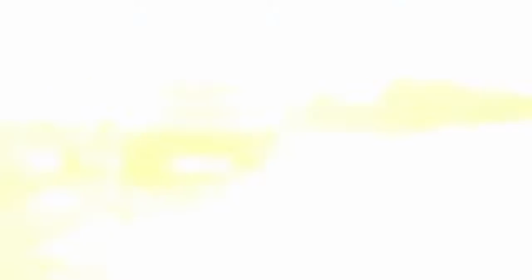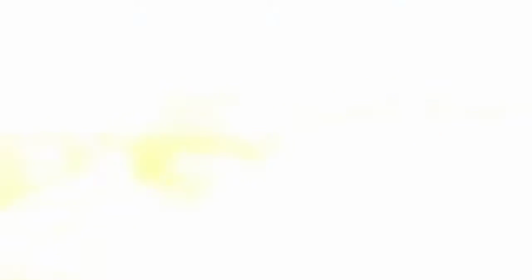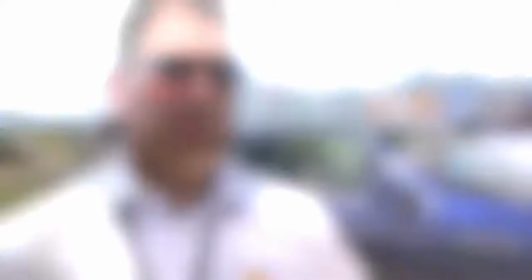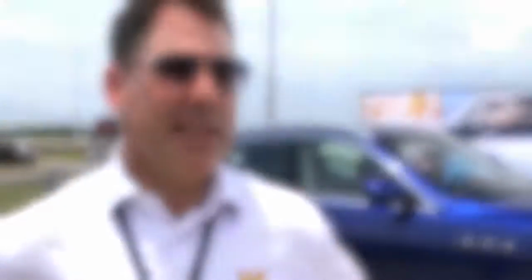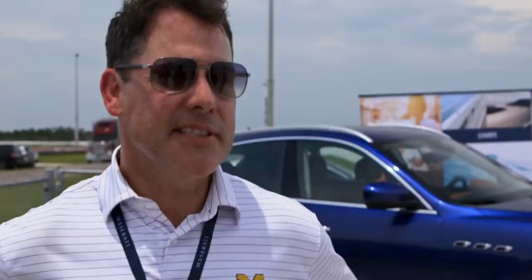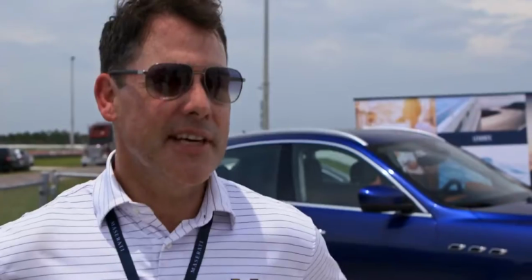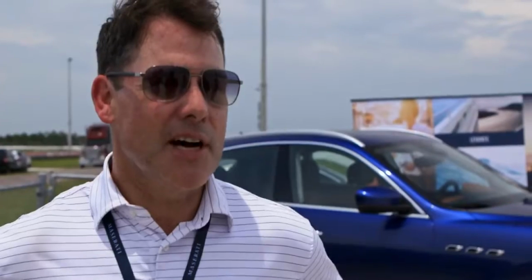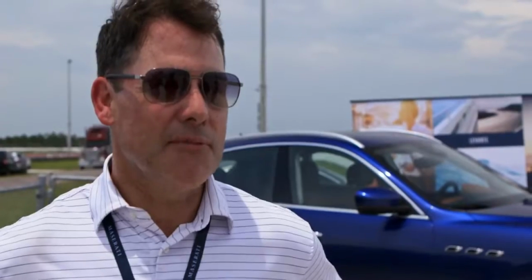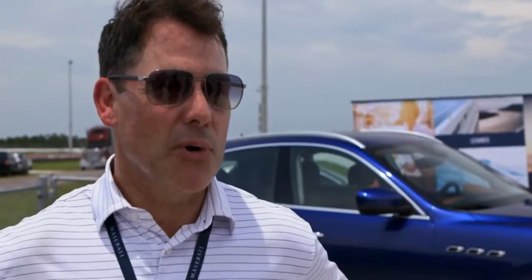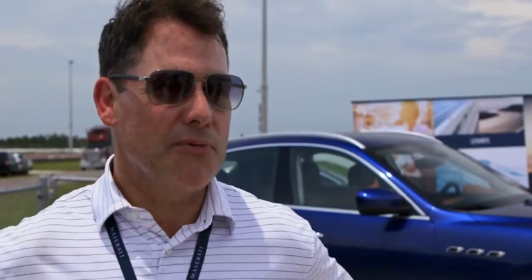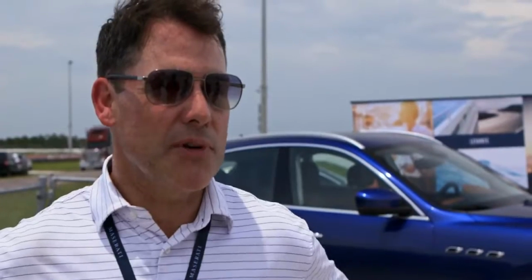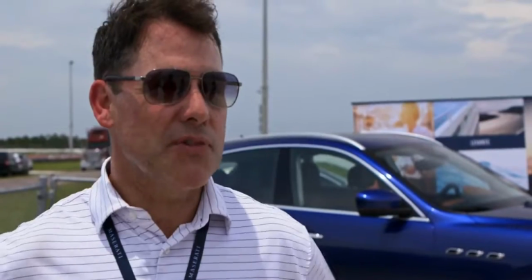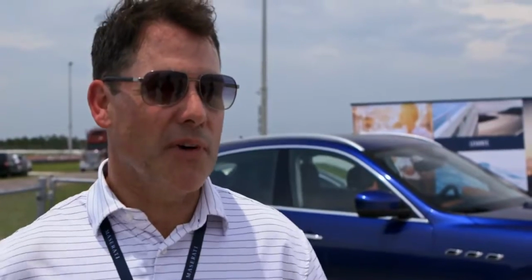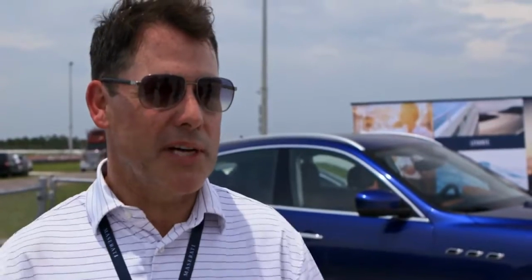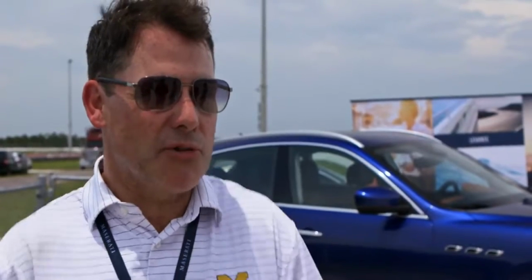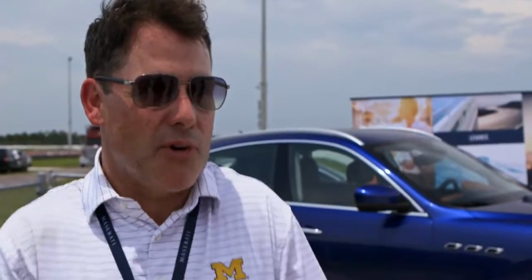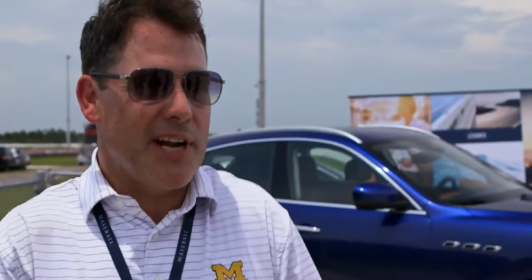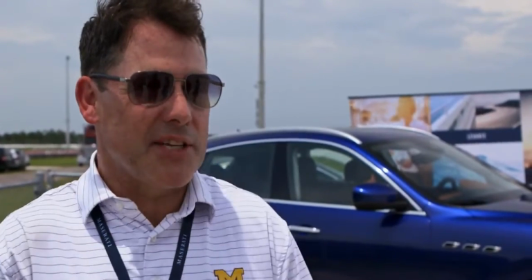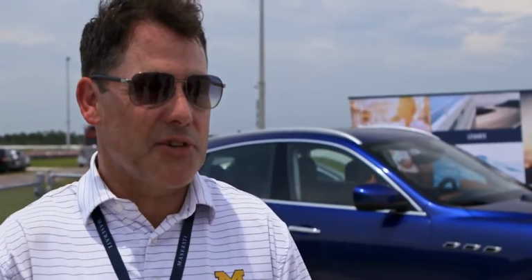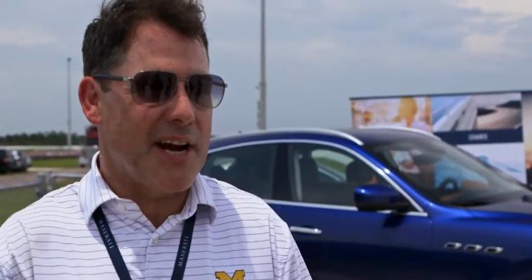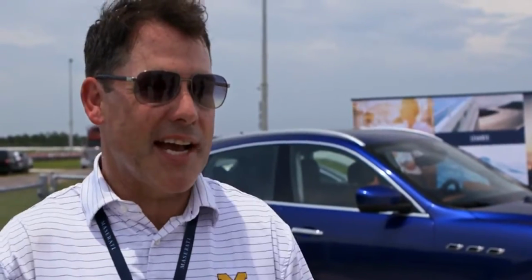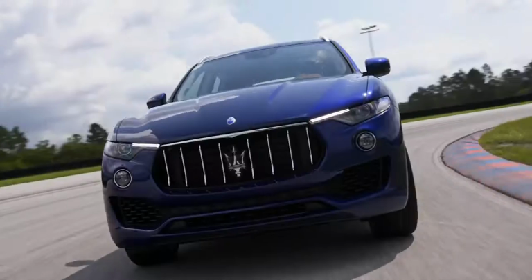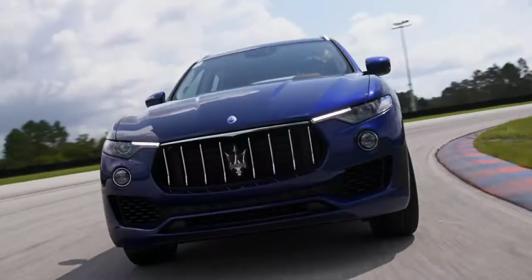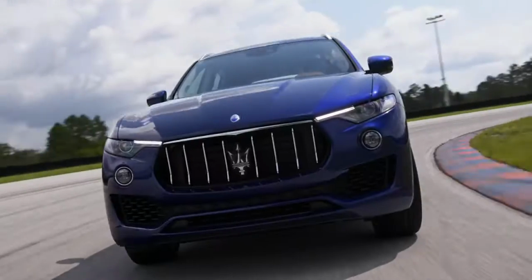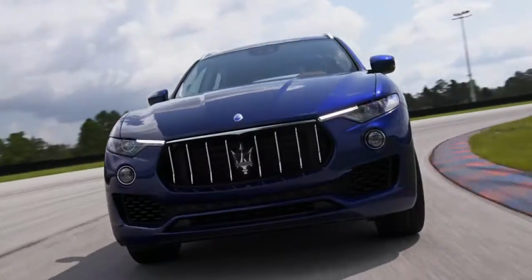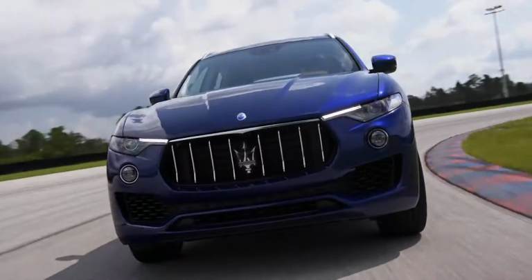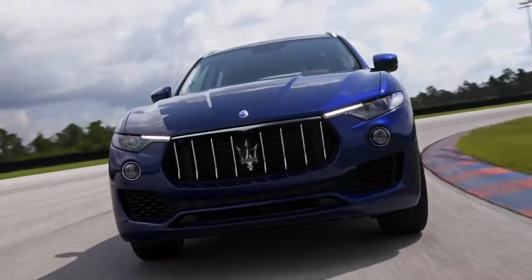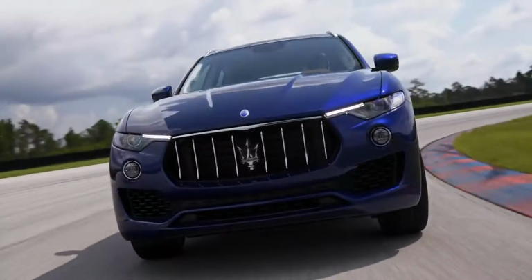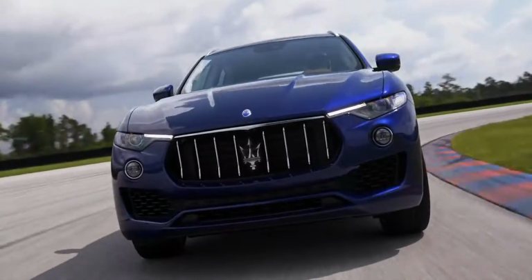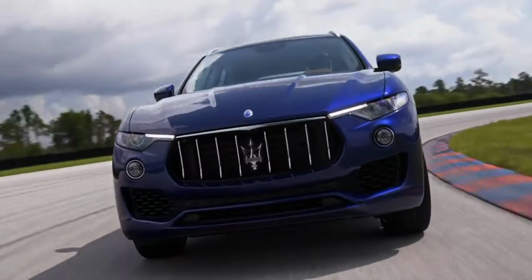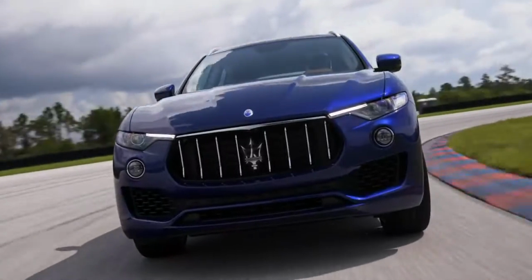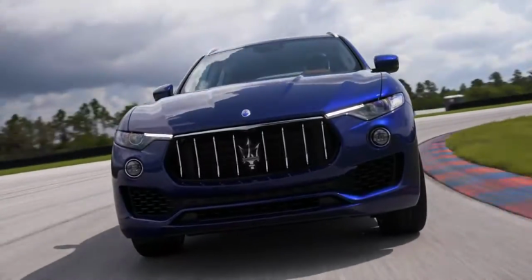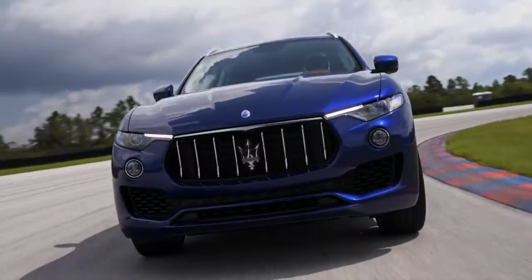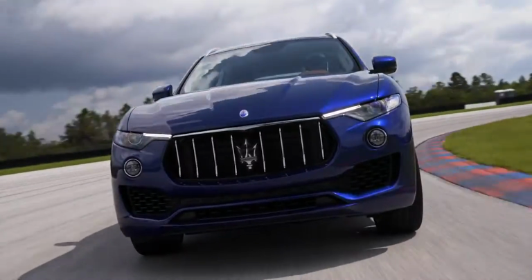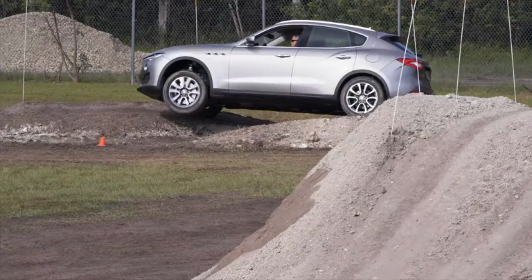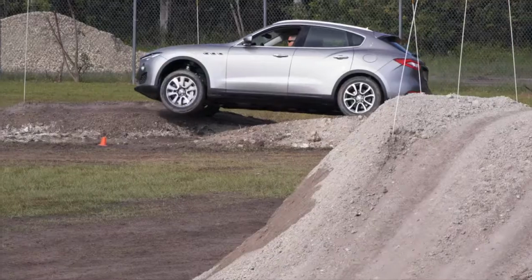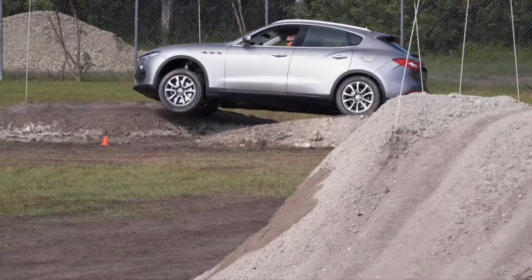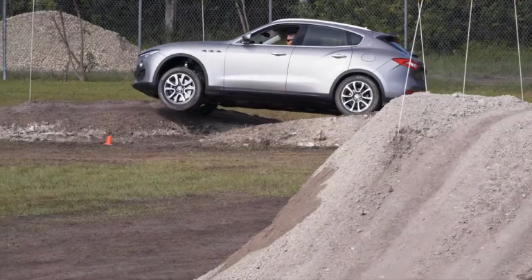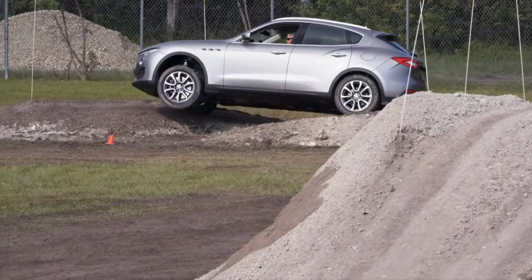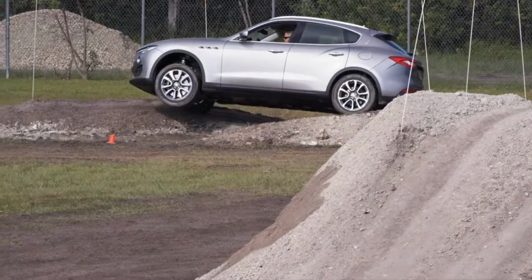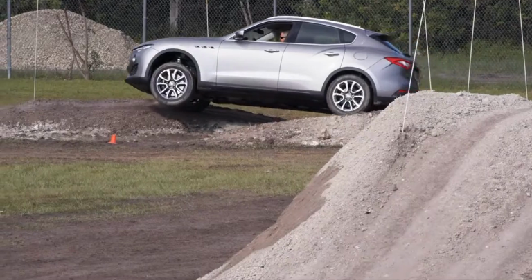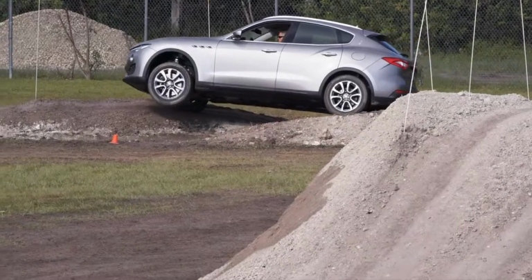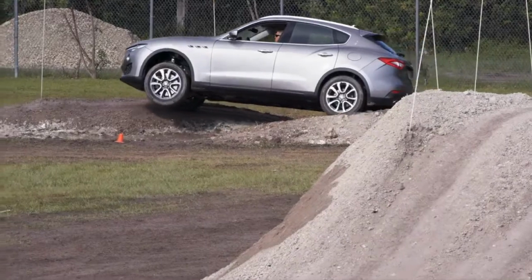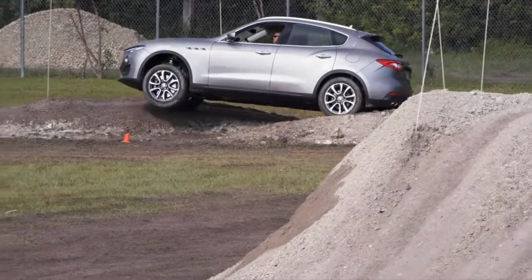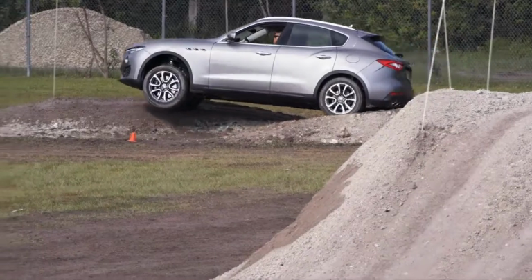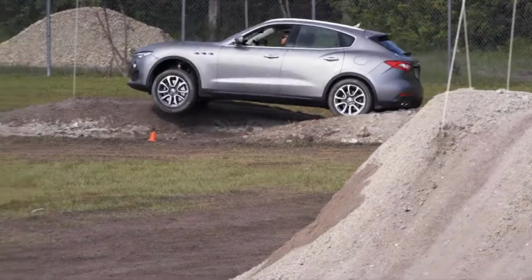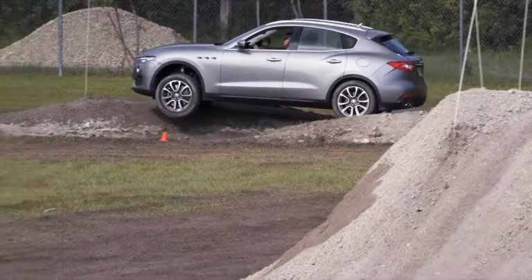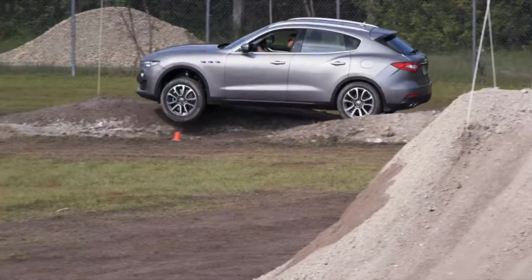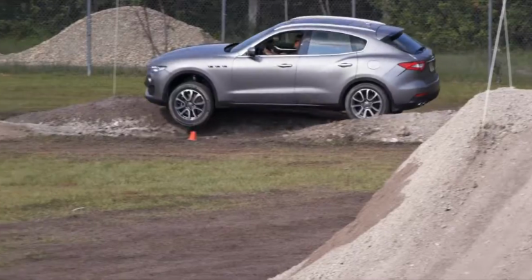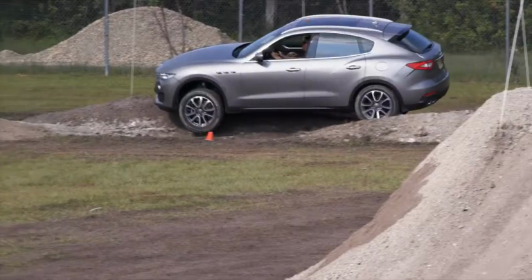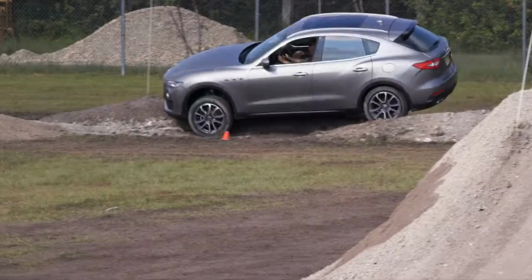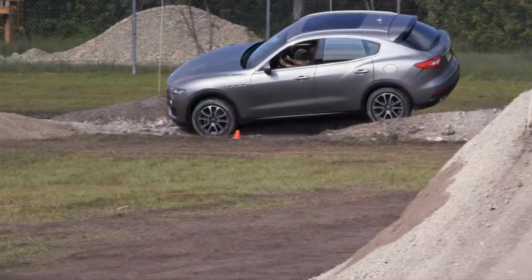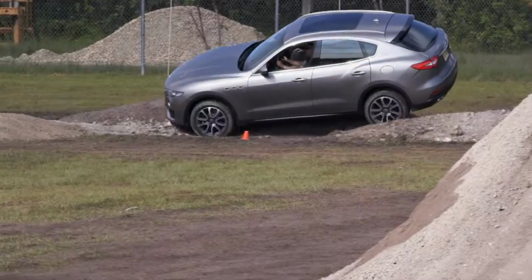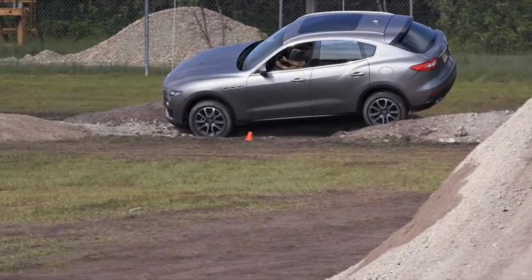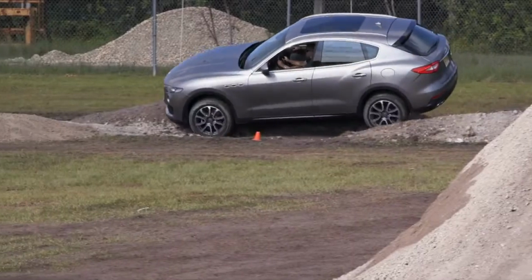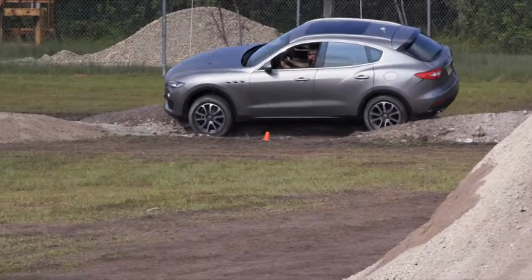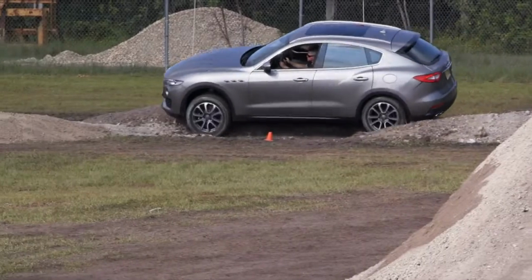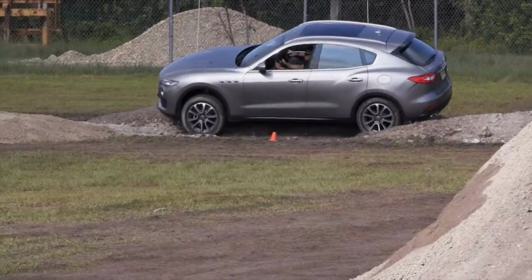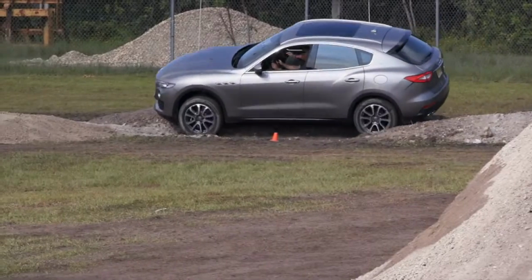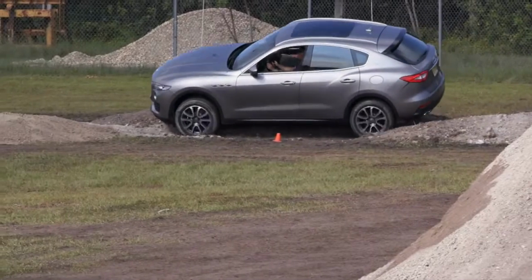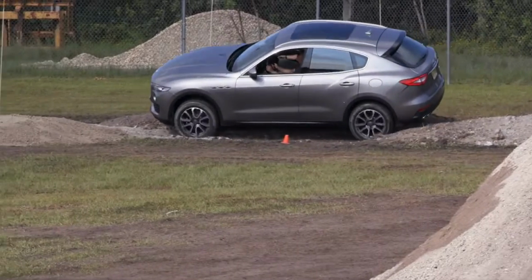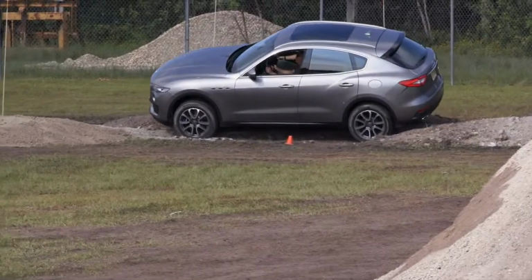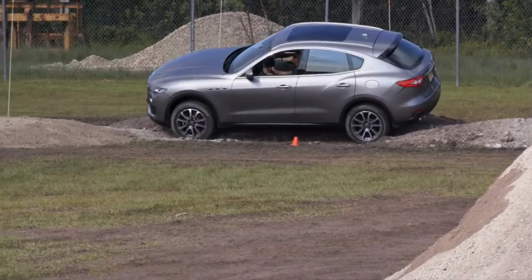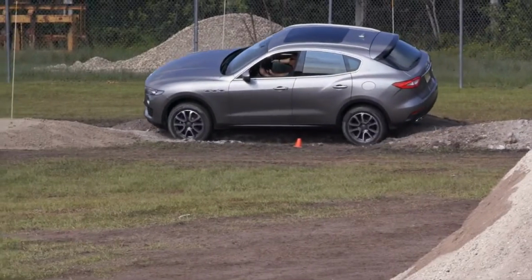The Levante off-road — first of all, I drove it on the track and I just thought it was a race car. Then I took it off-road and the utility of it was unbelievable.